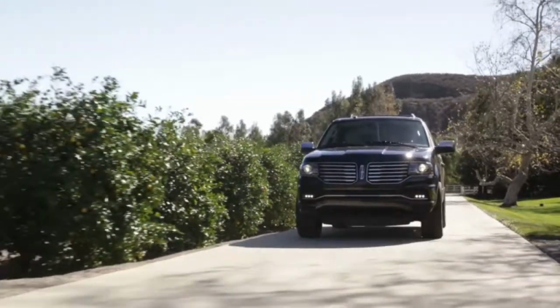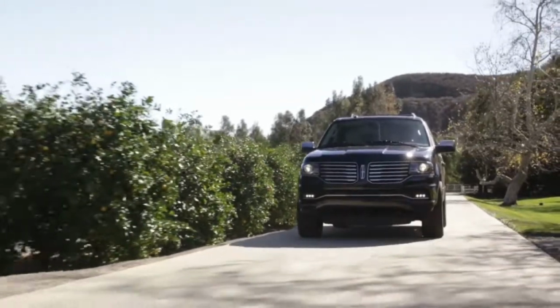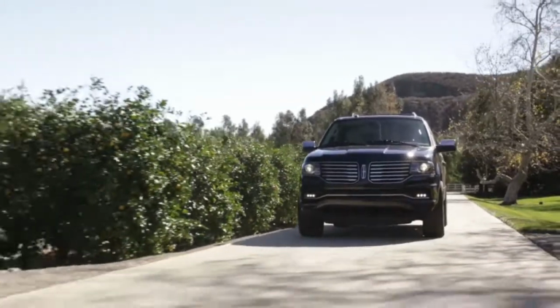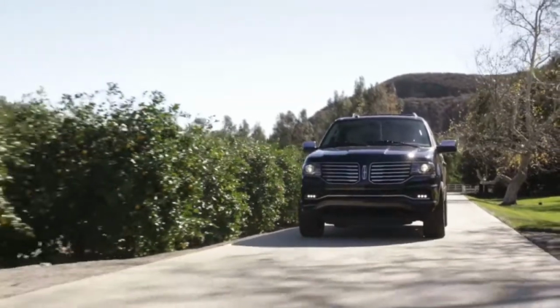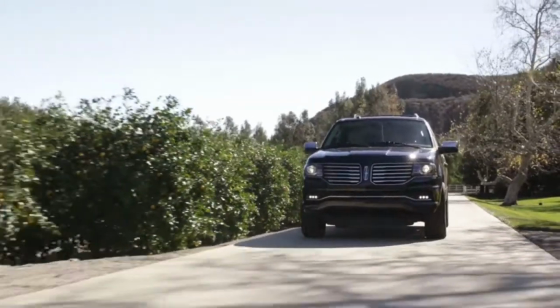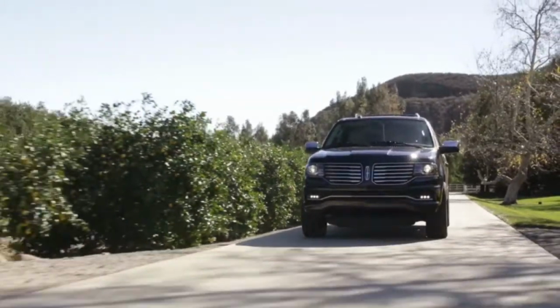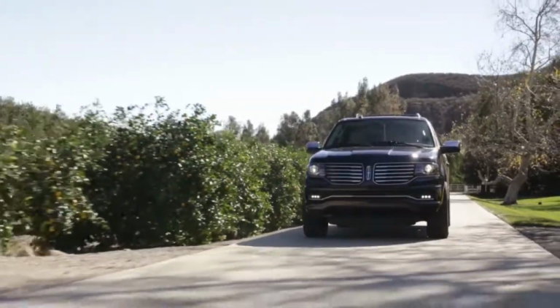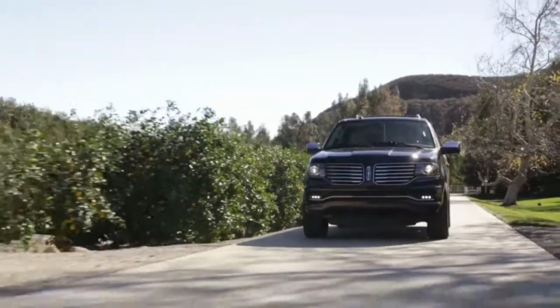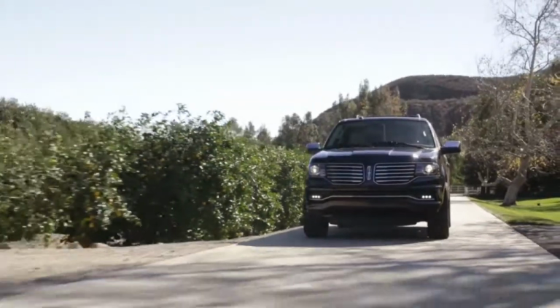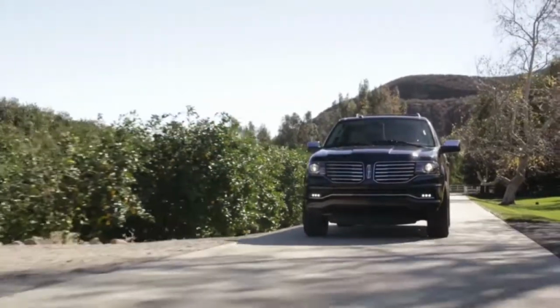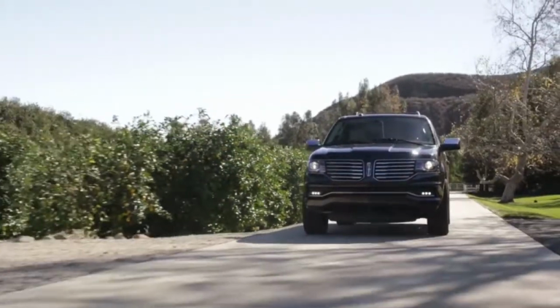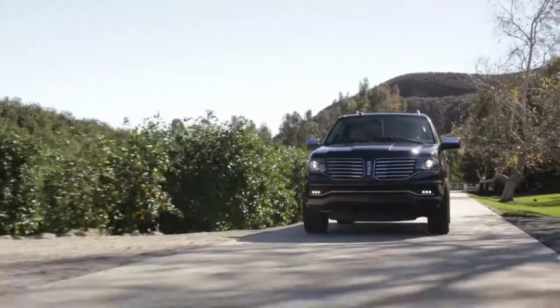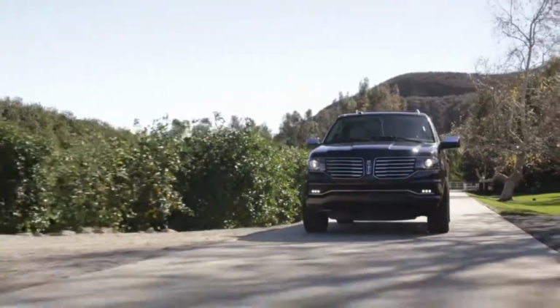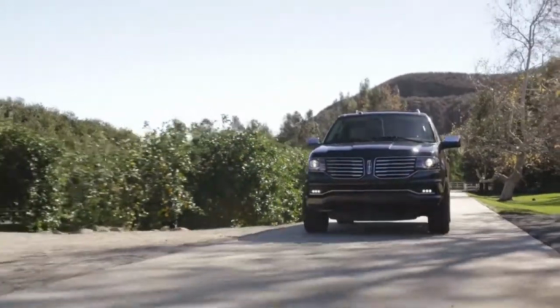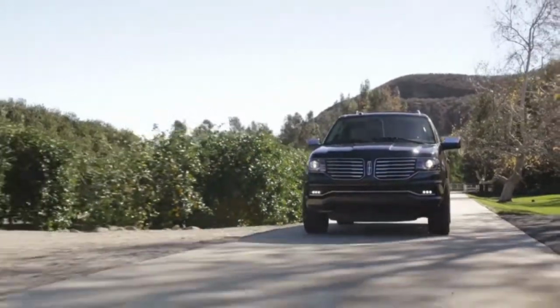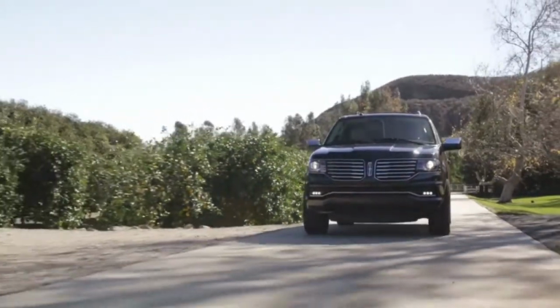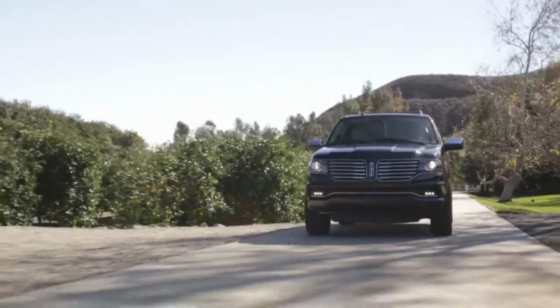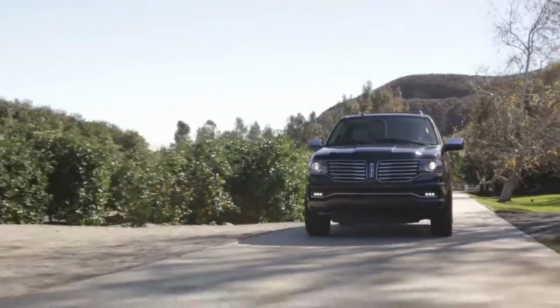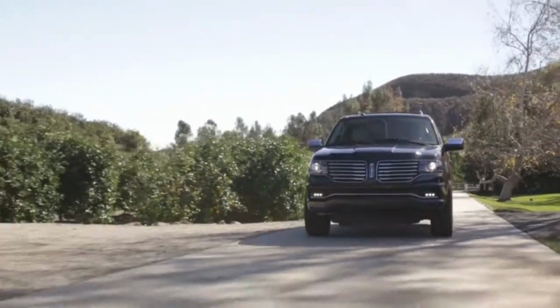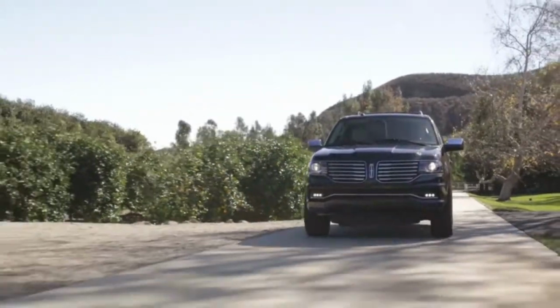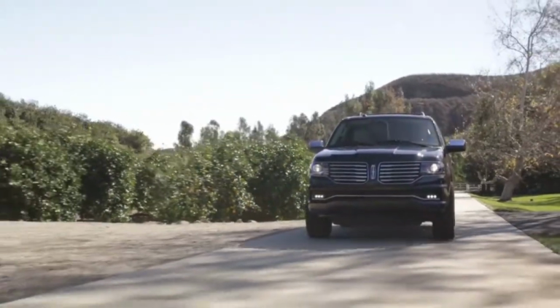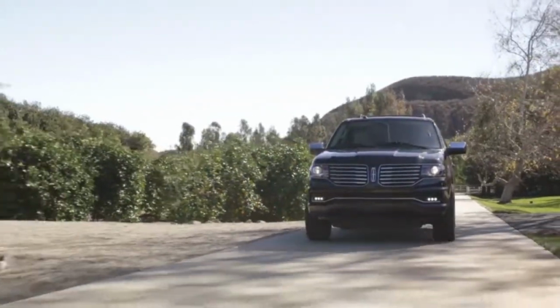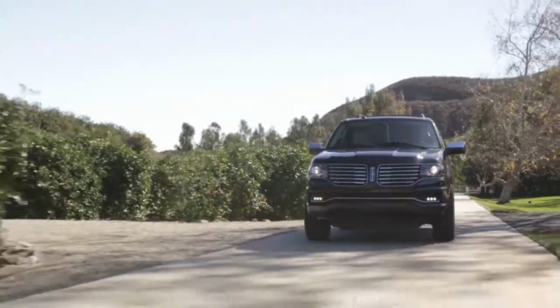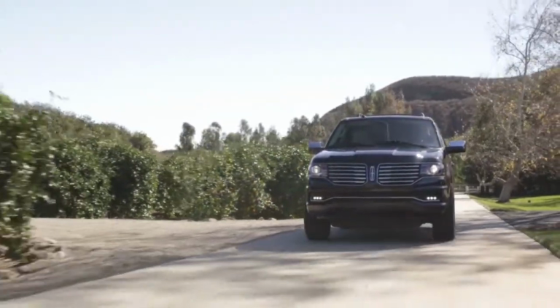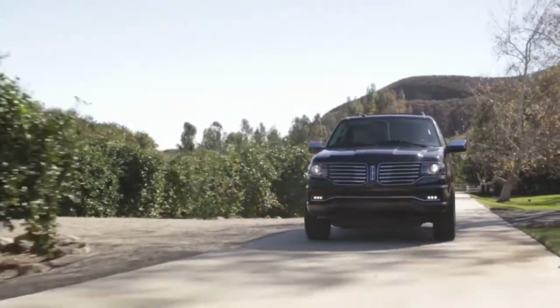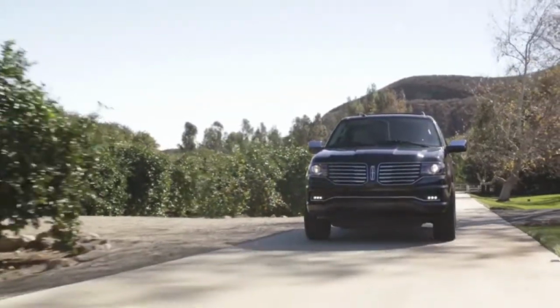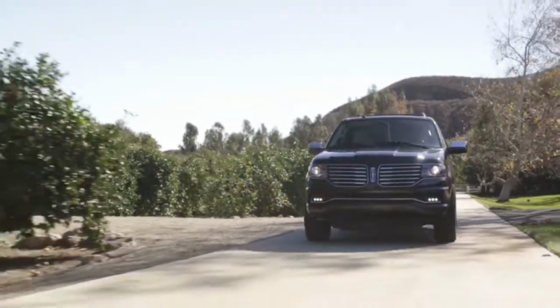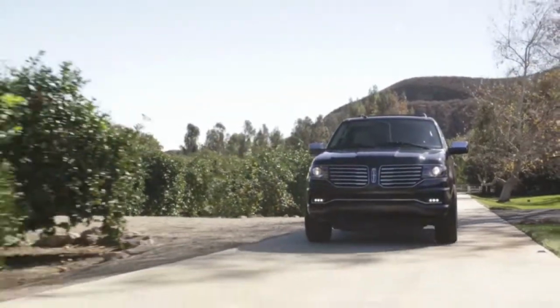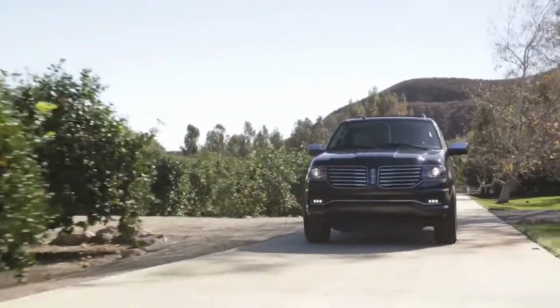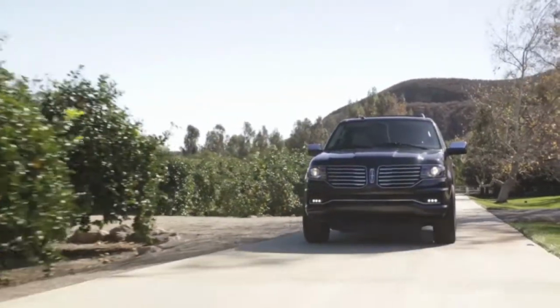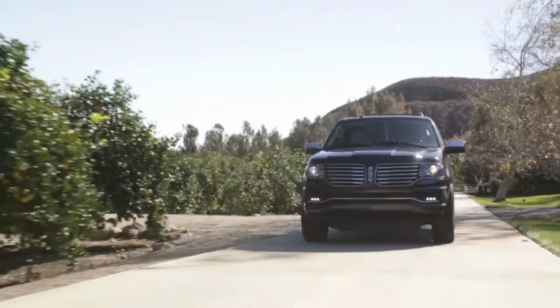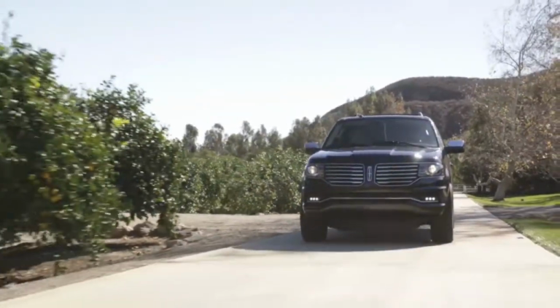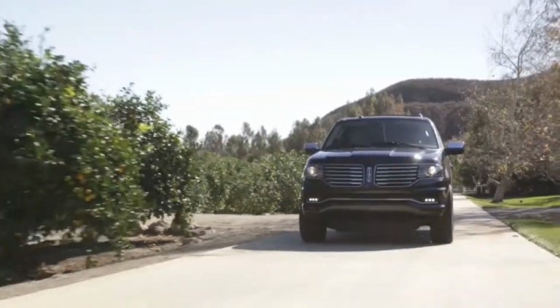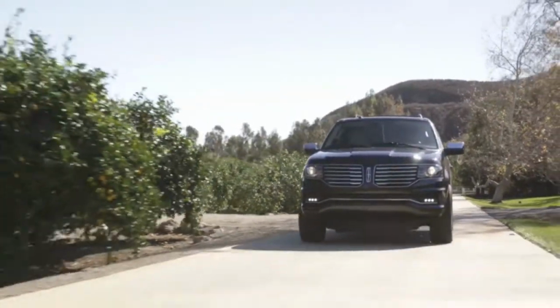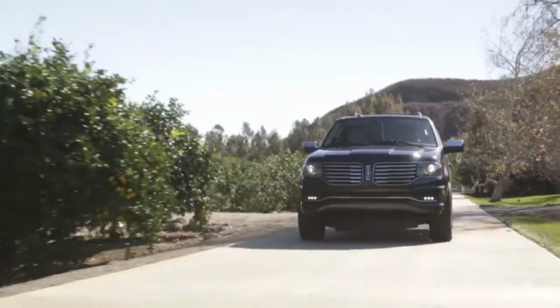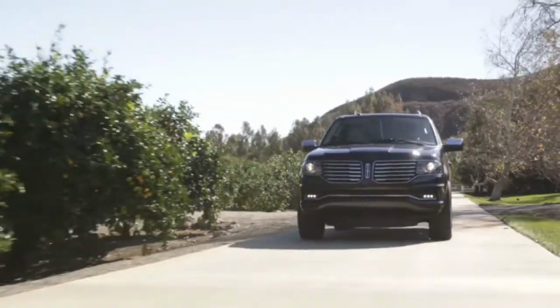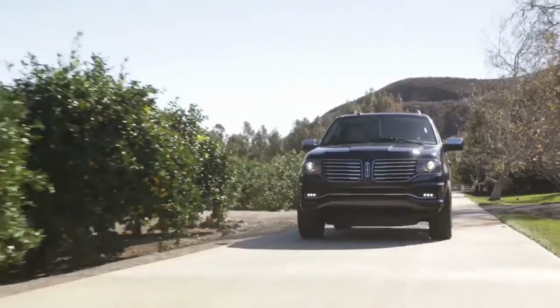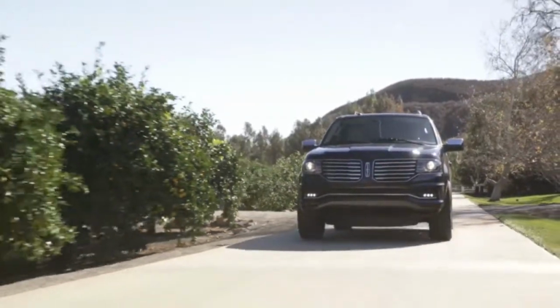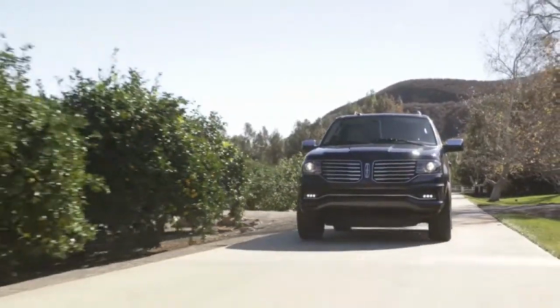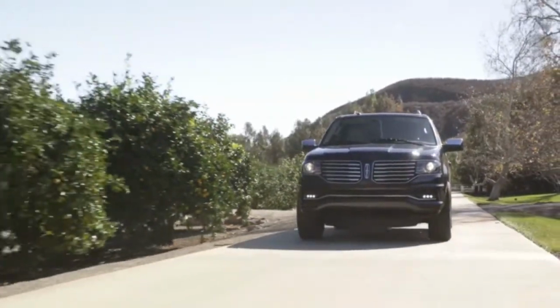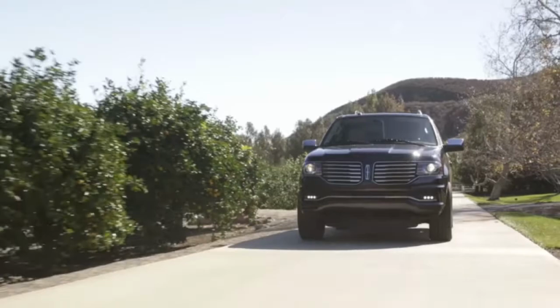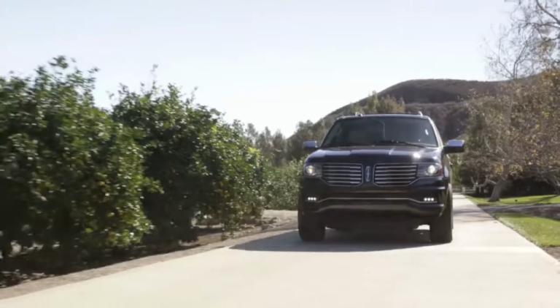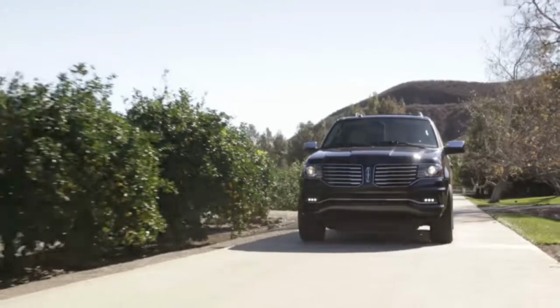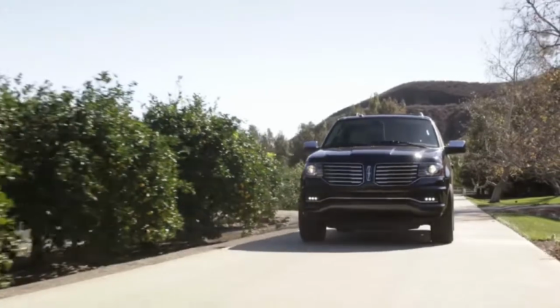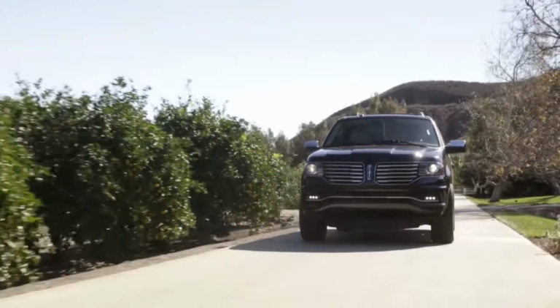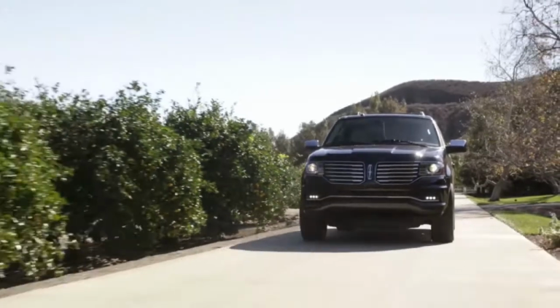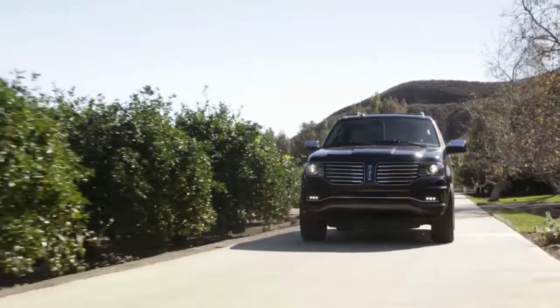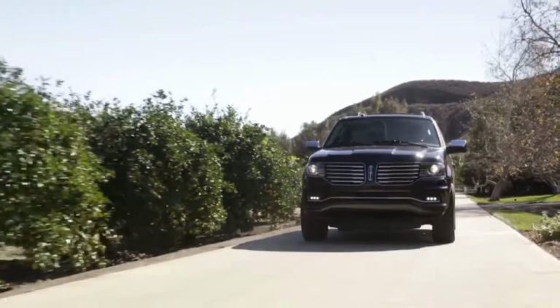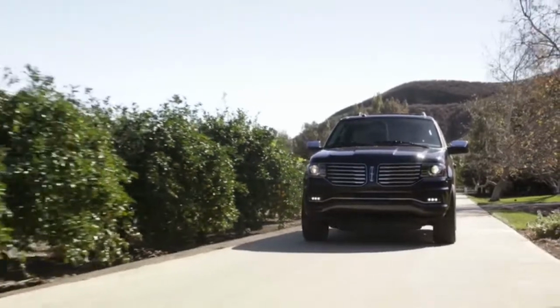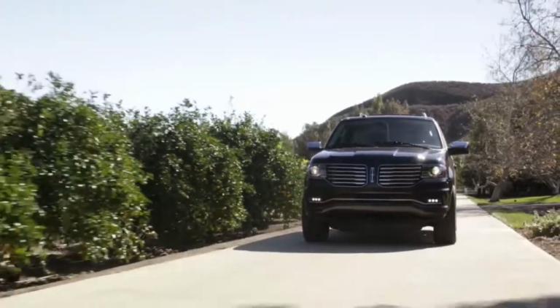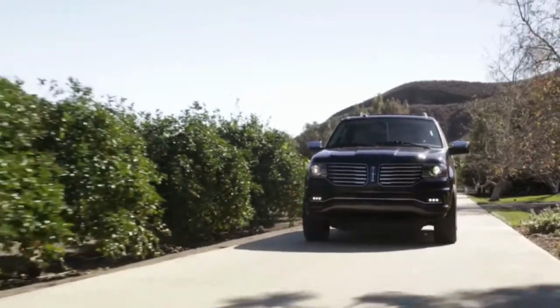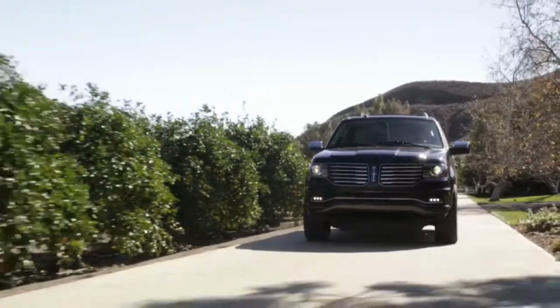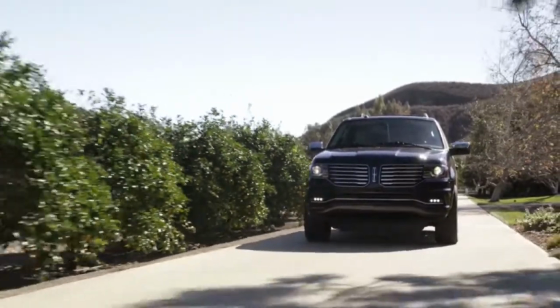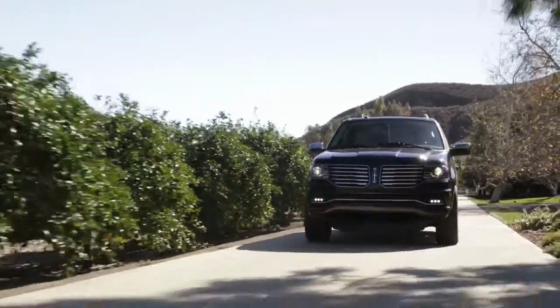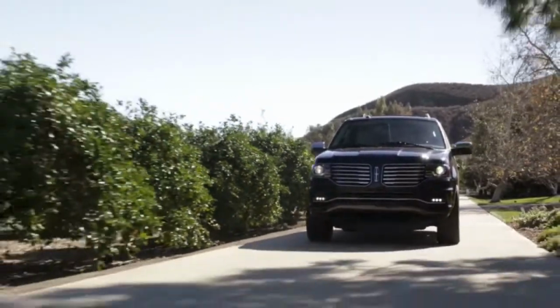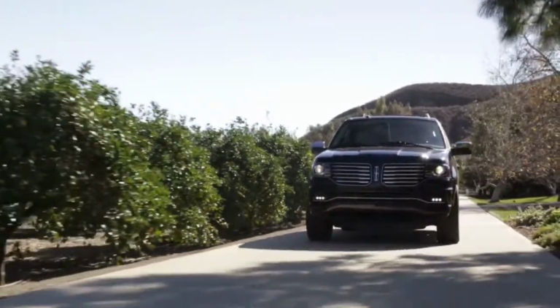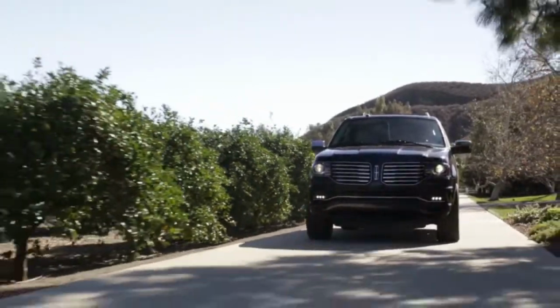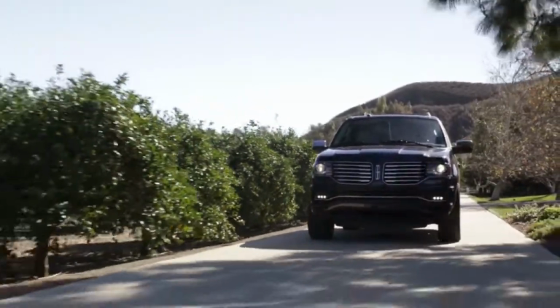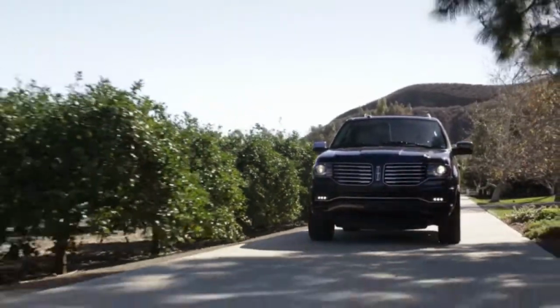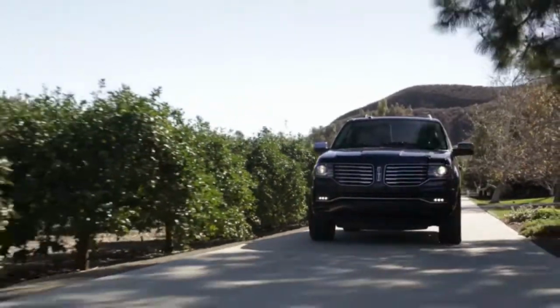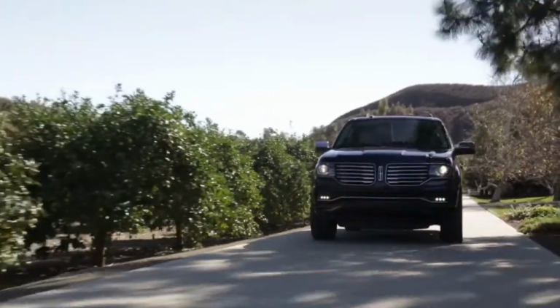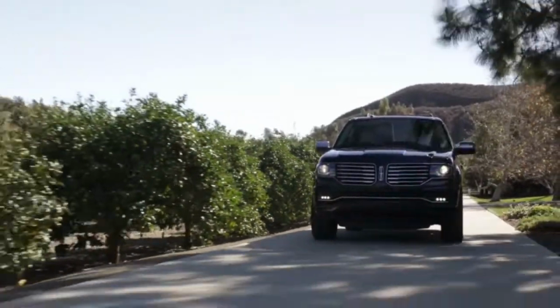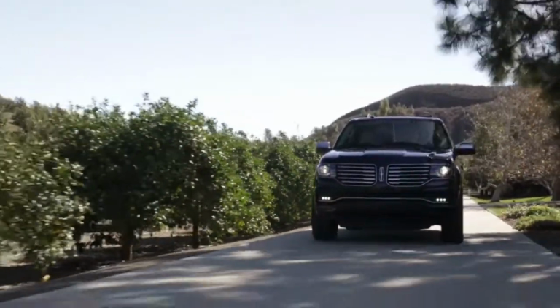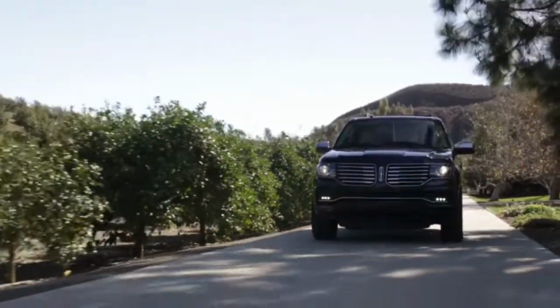I spent a lot of highway time in it, and I just loved that silky, squishy suspension setup in the Navigator.